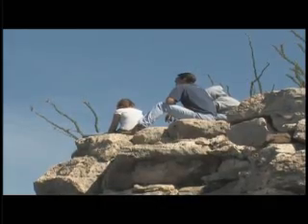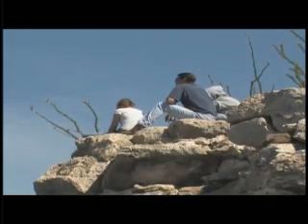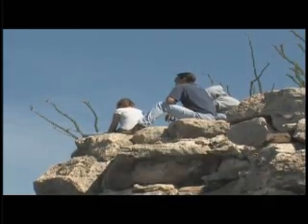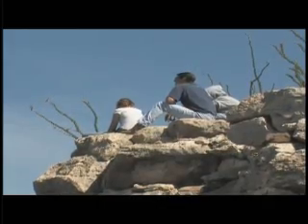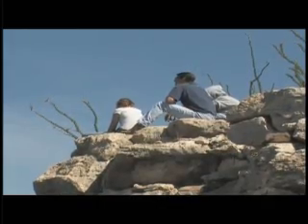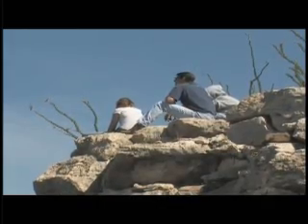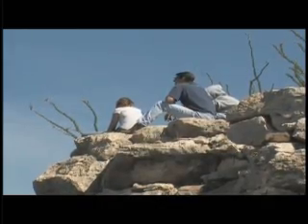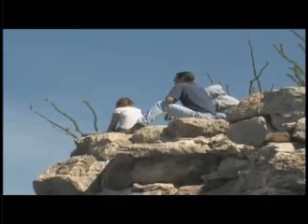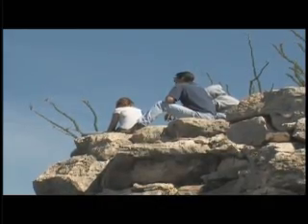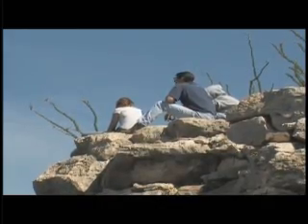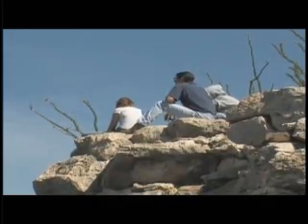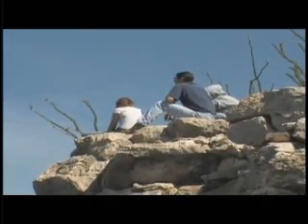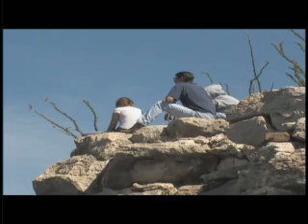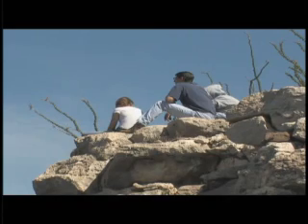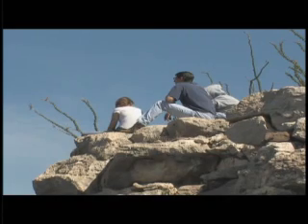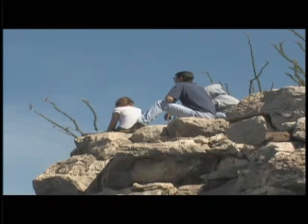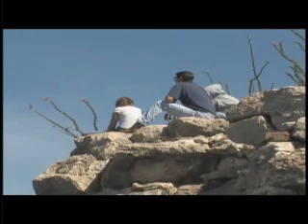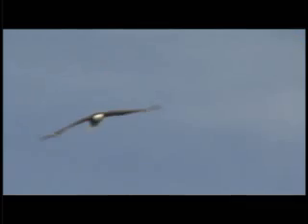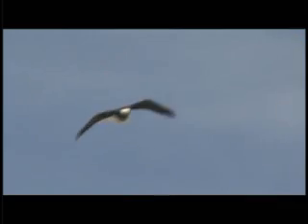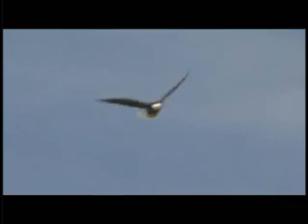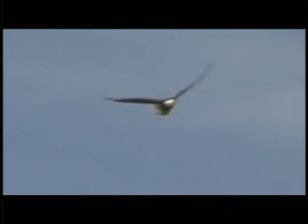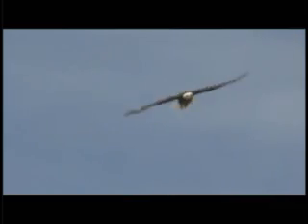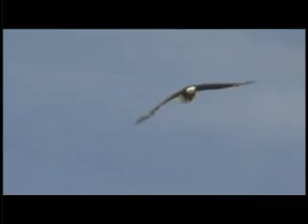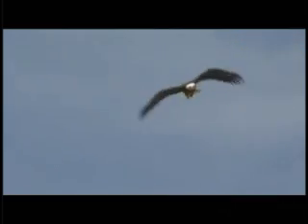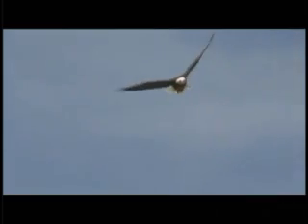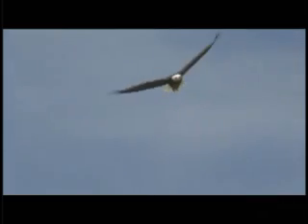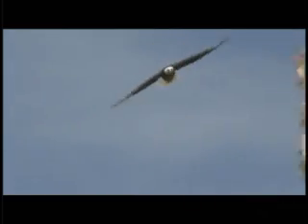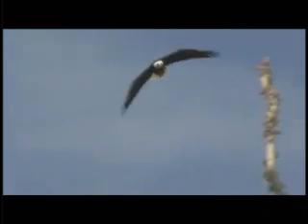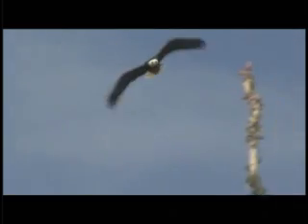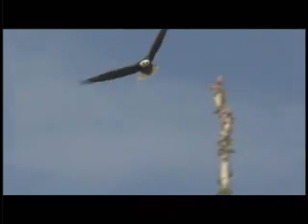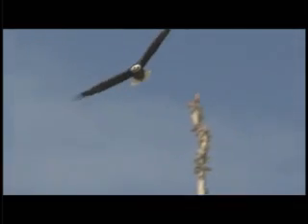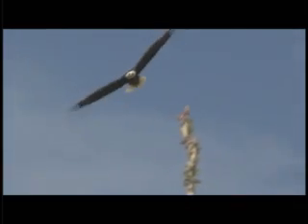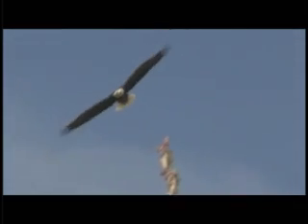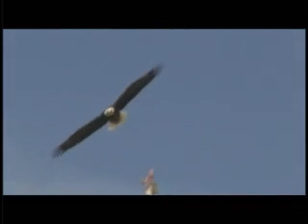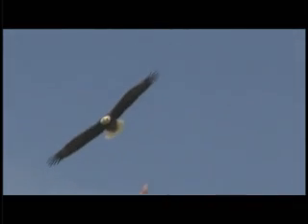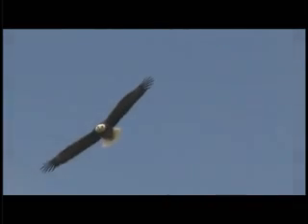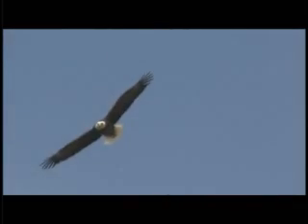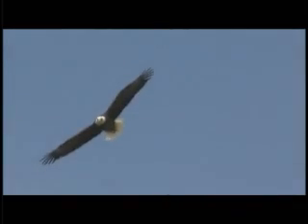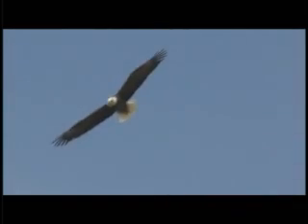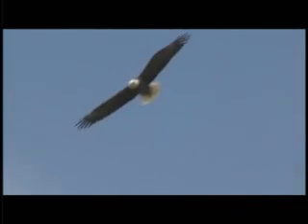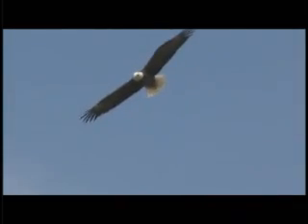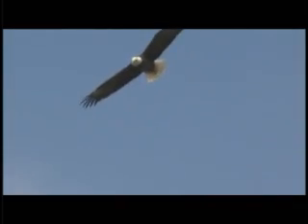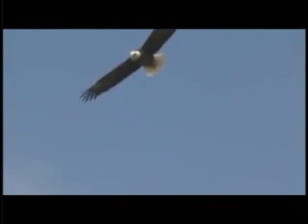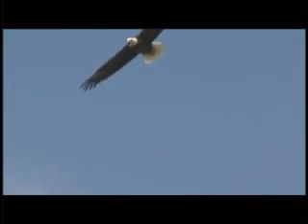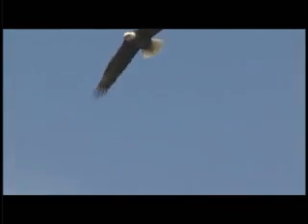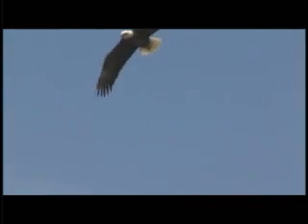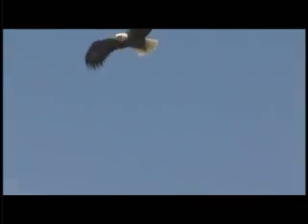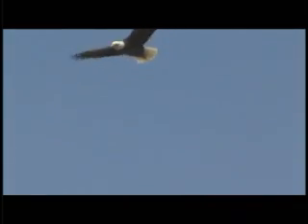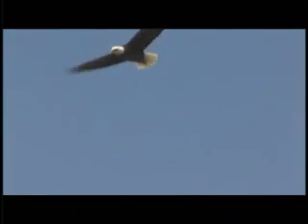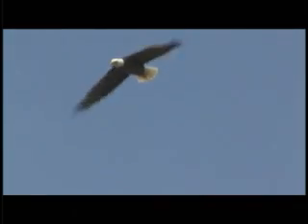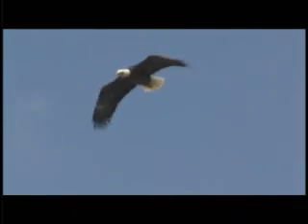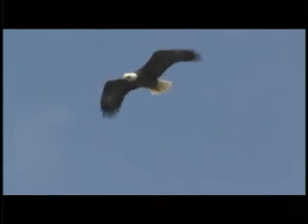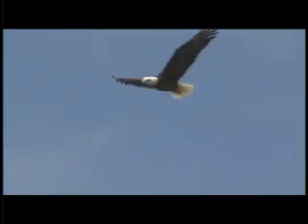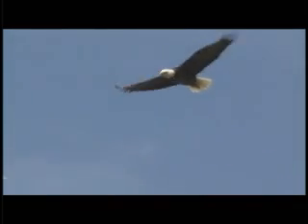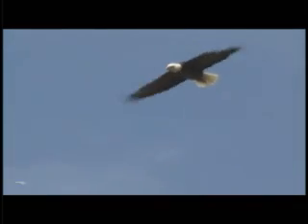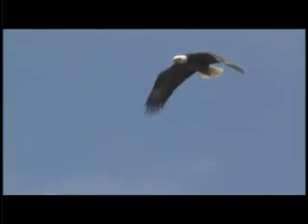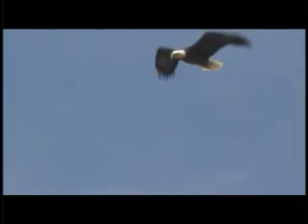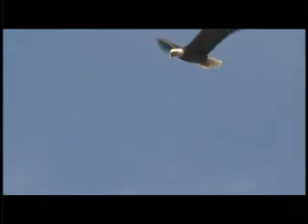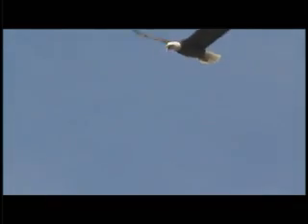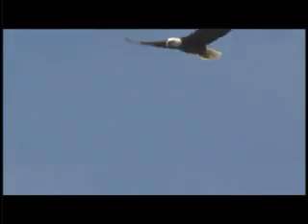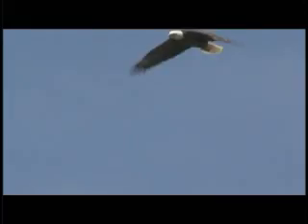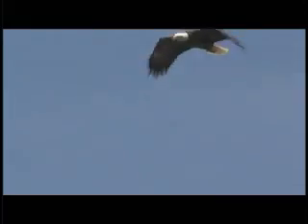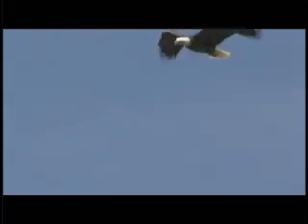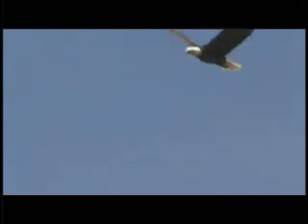It was well received. The people seemed to enjoy it. They're already excited about some future events, perhaps, and they really enjoyed getting that close to the eagle.